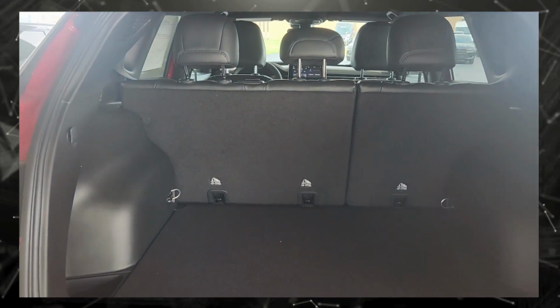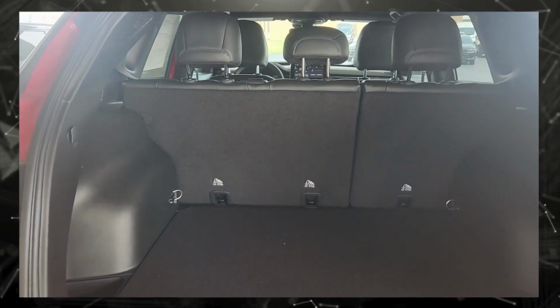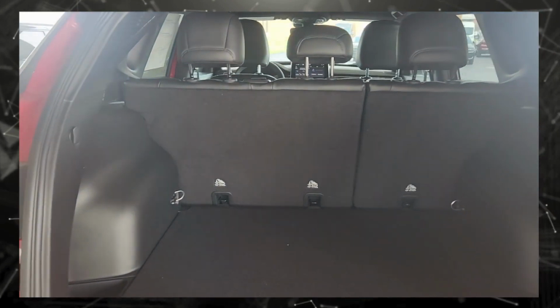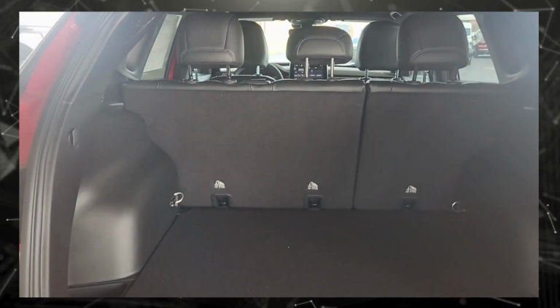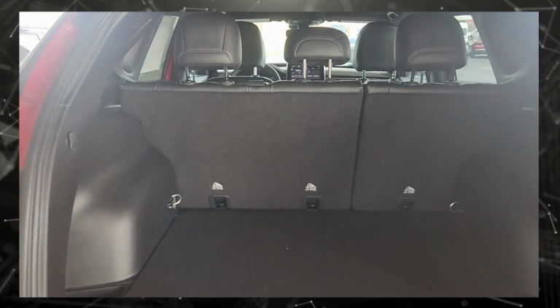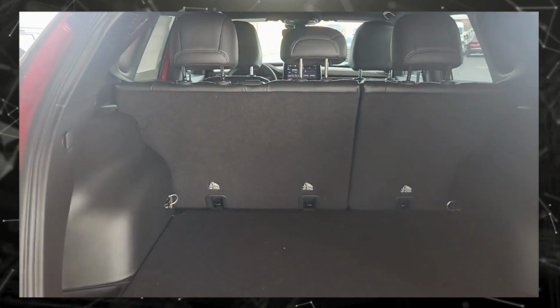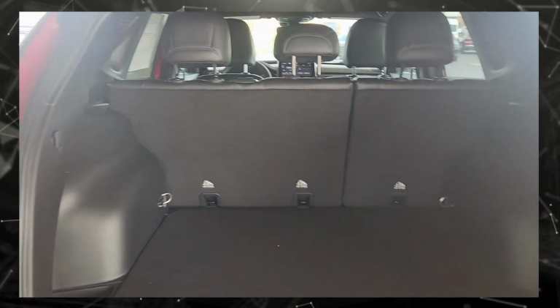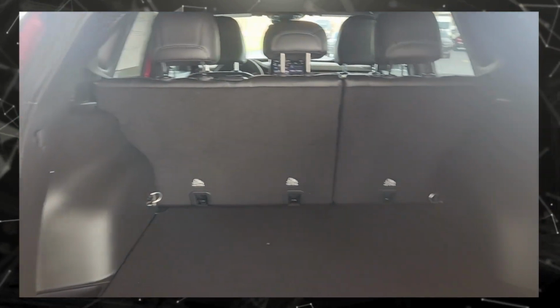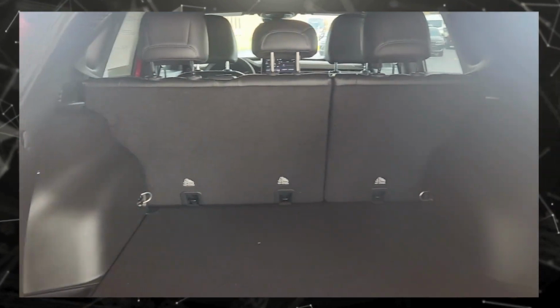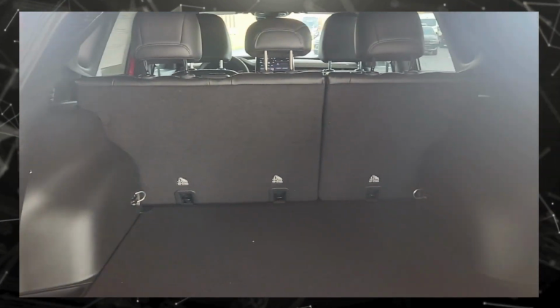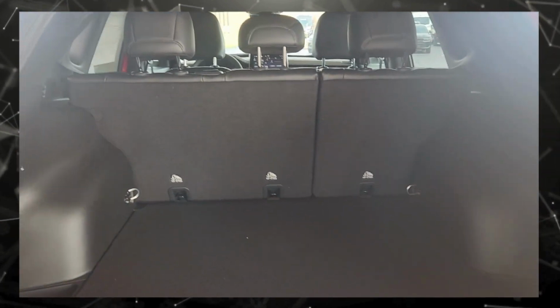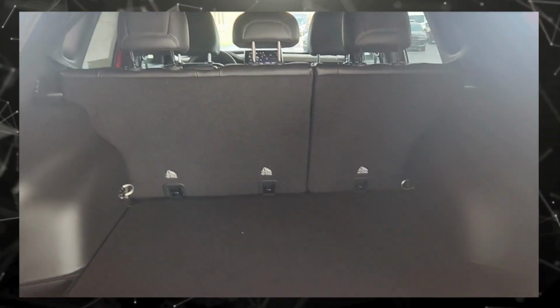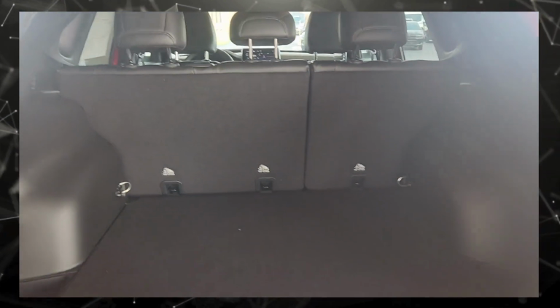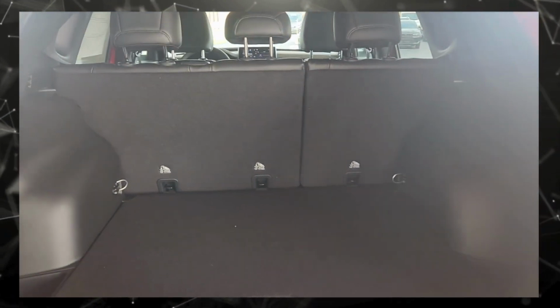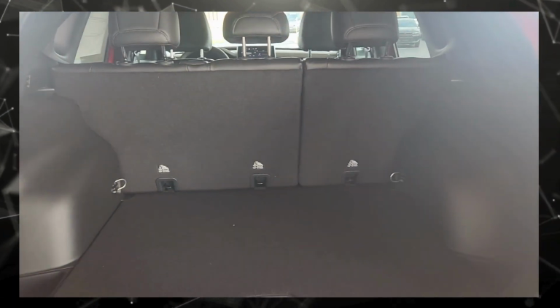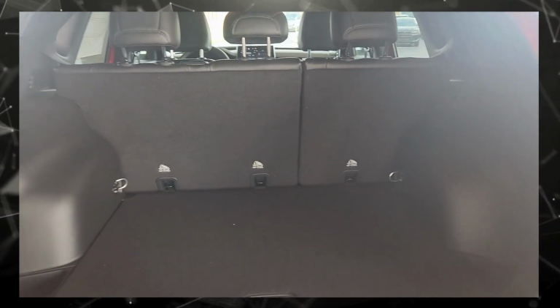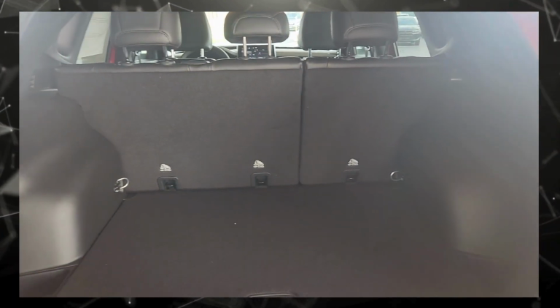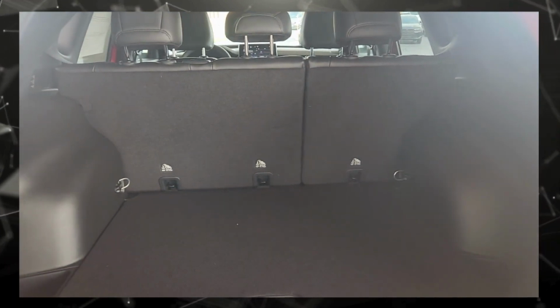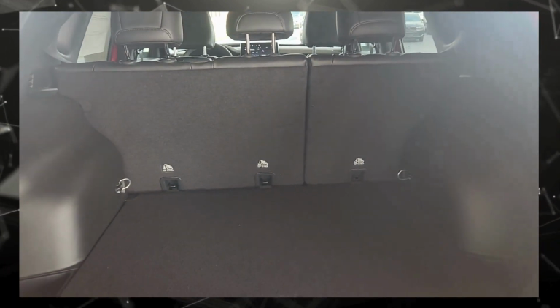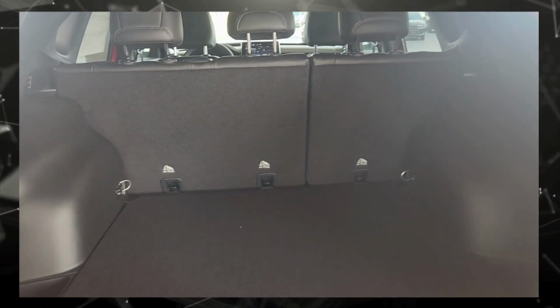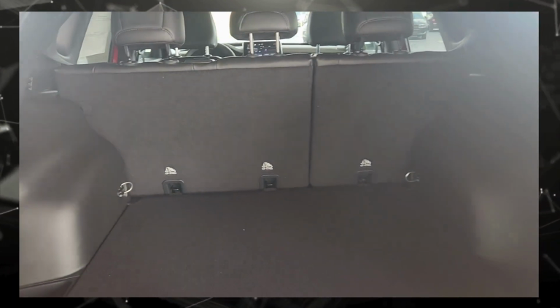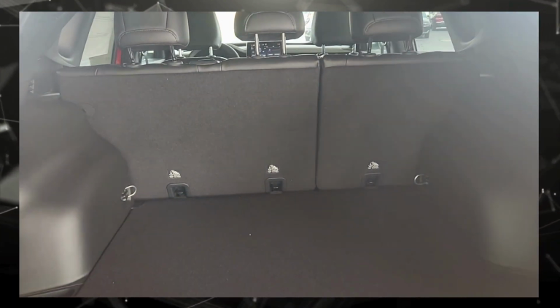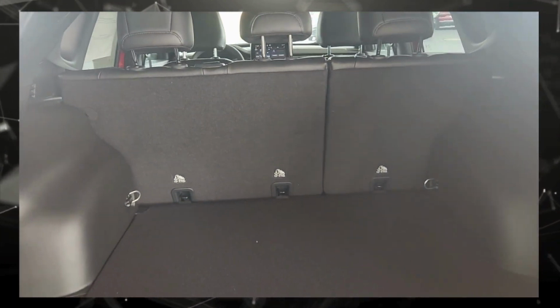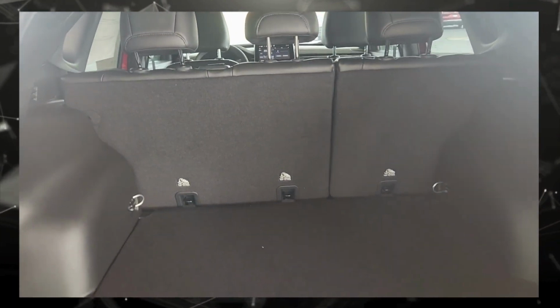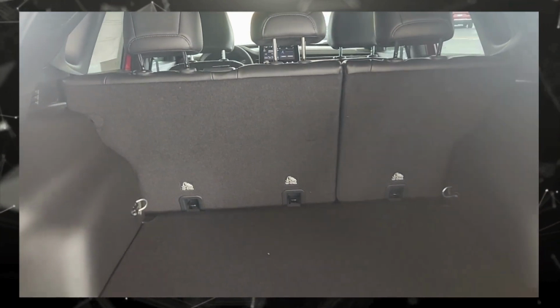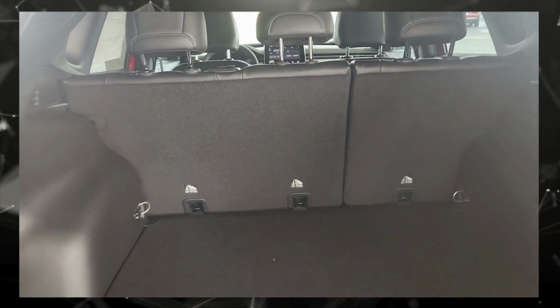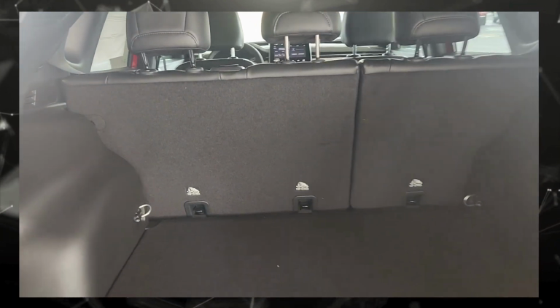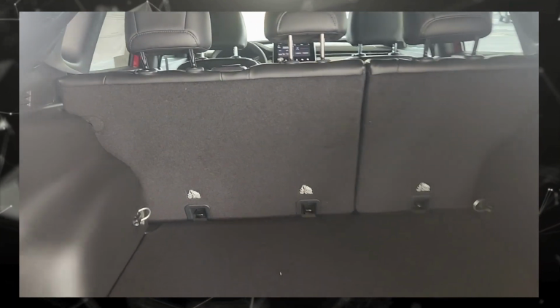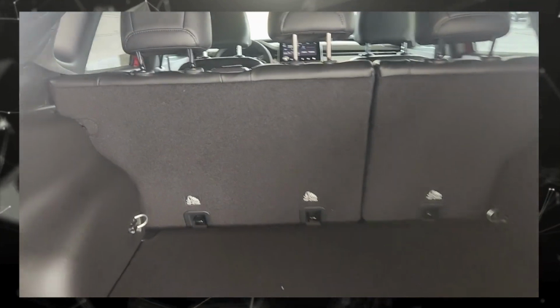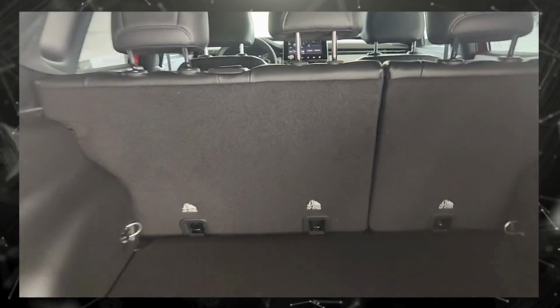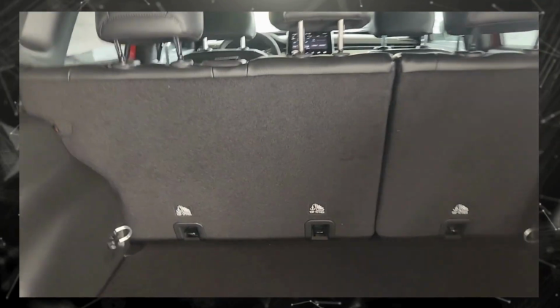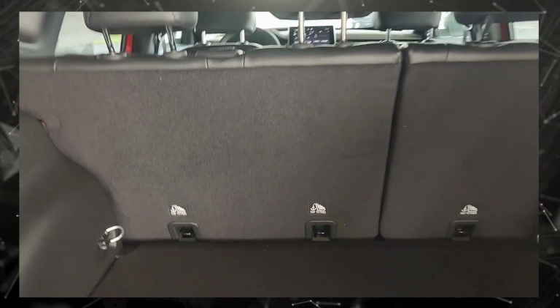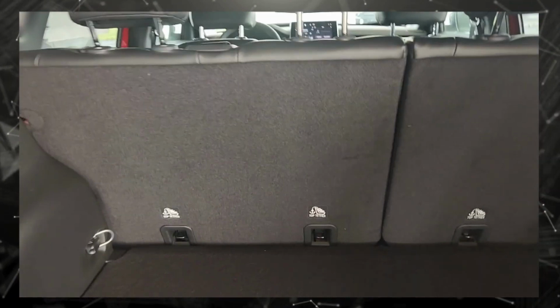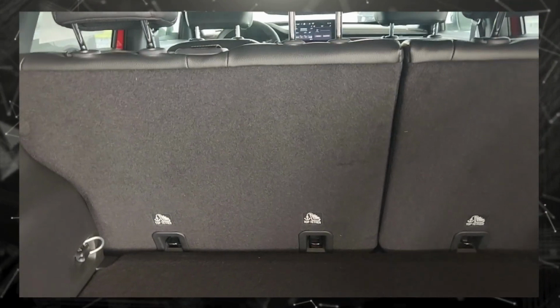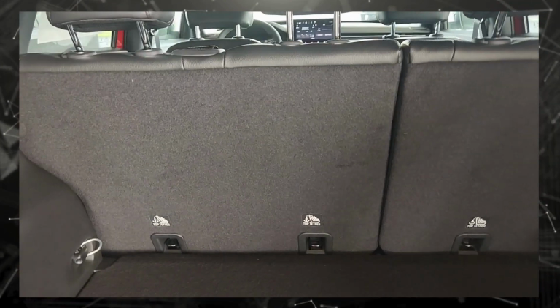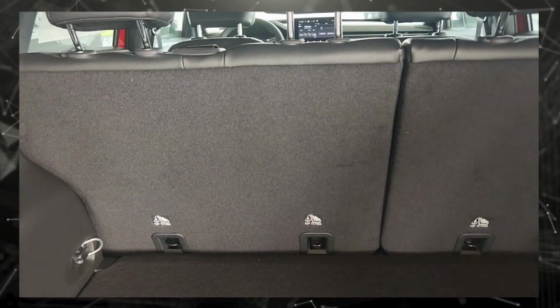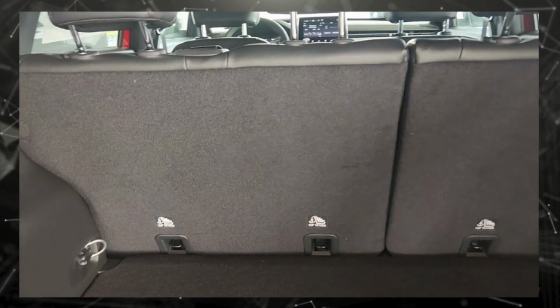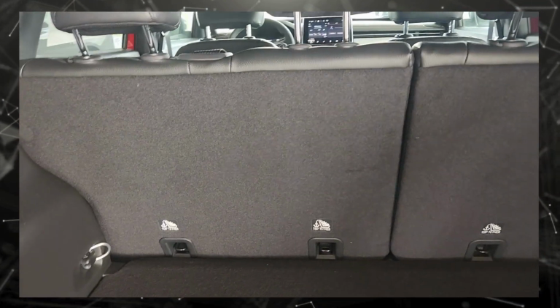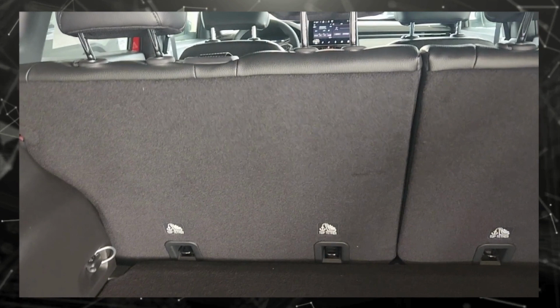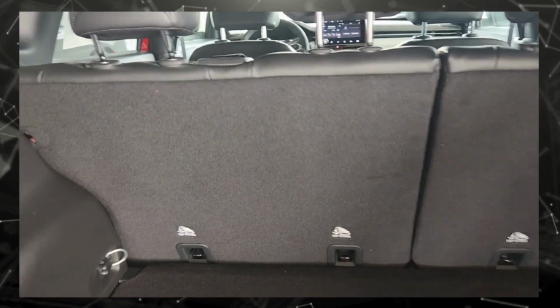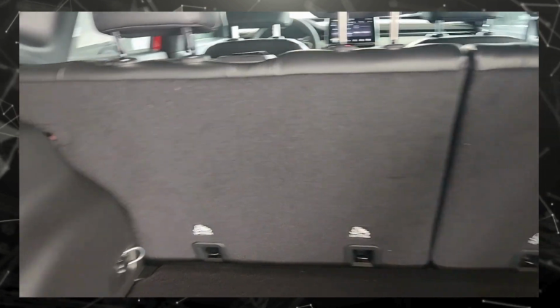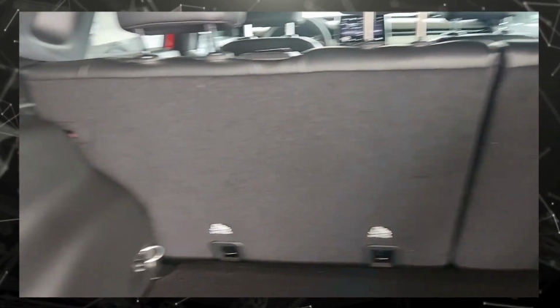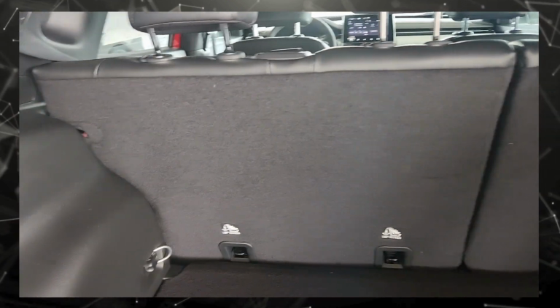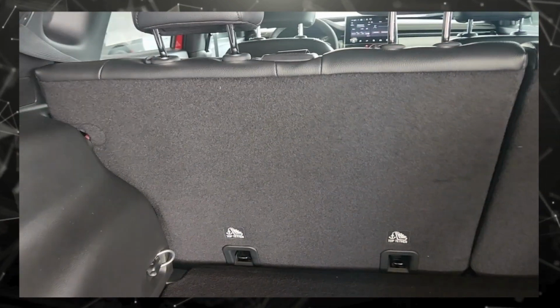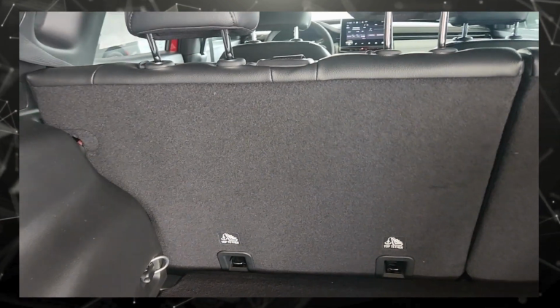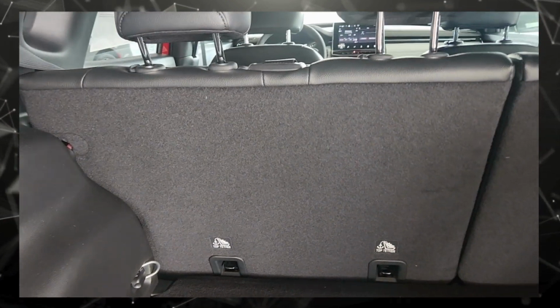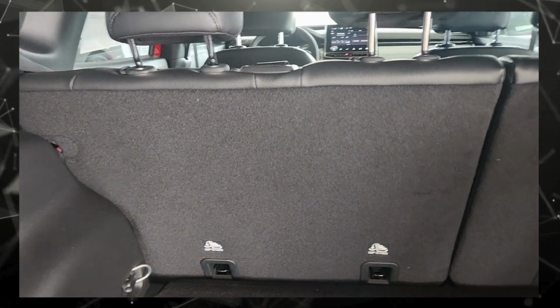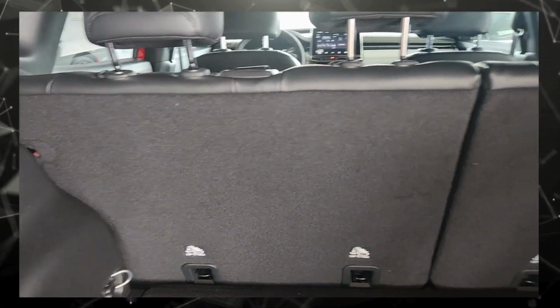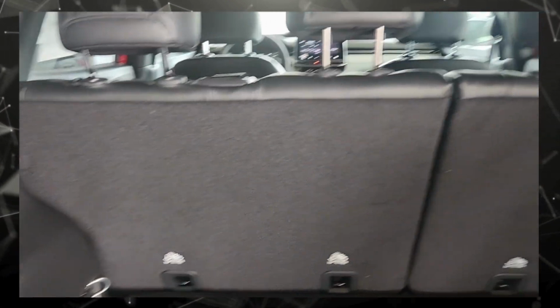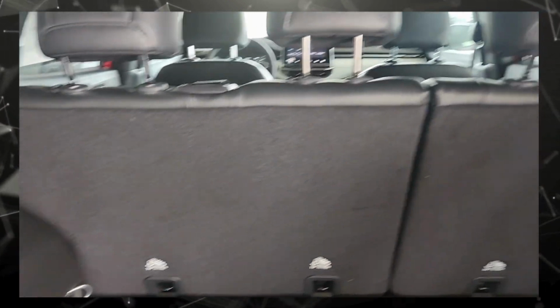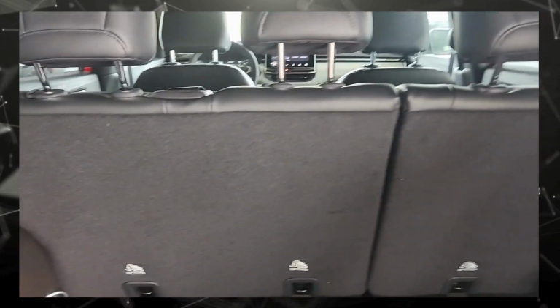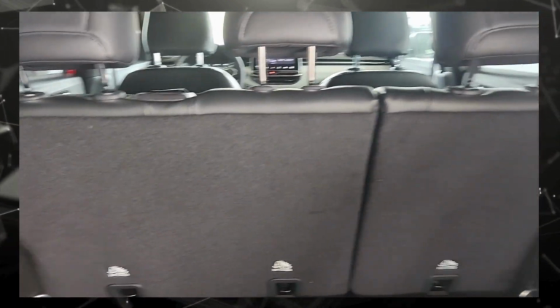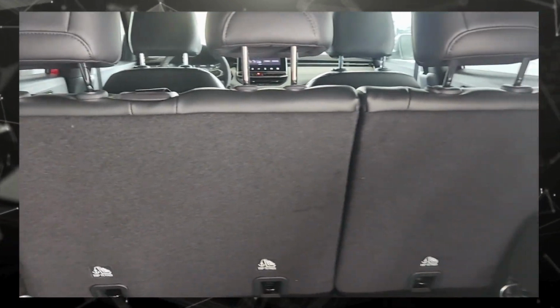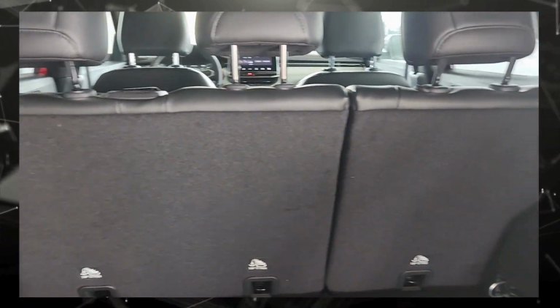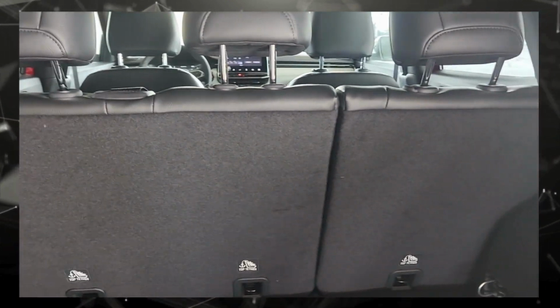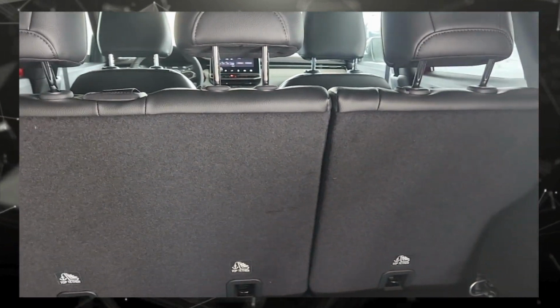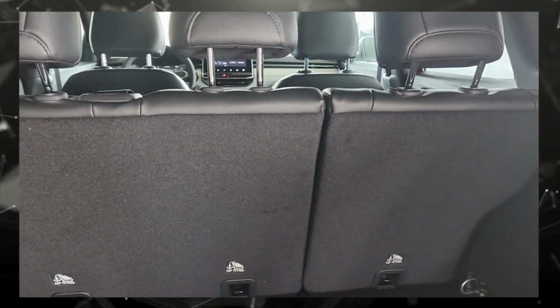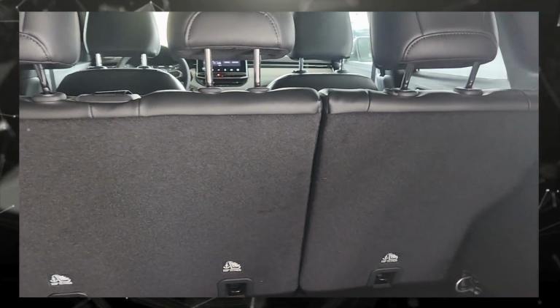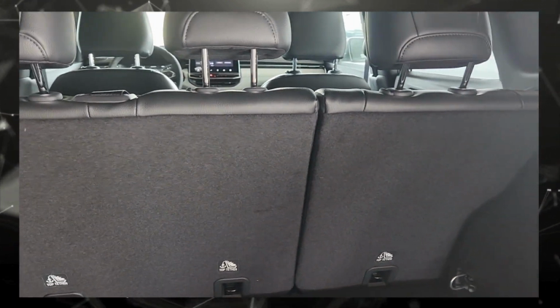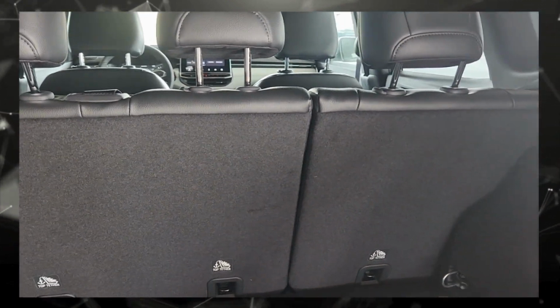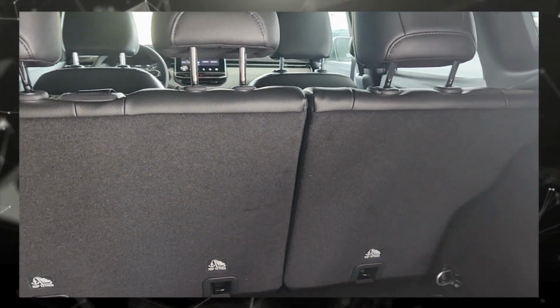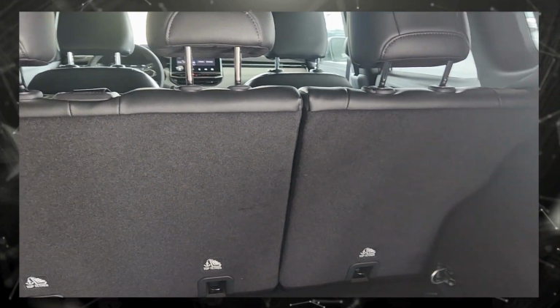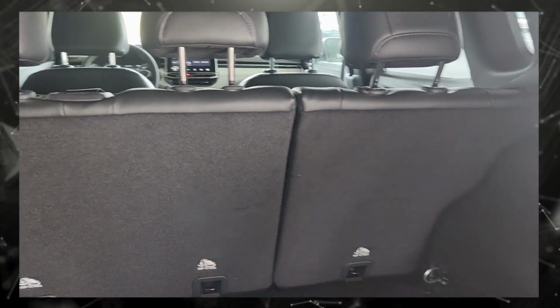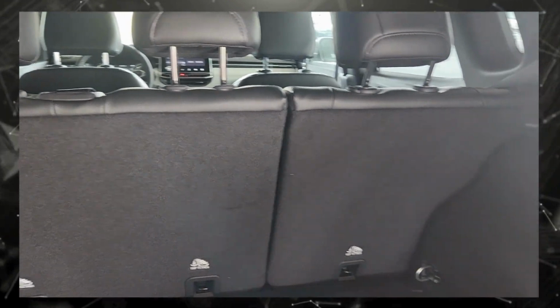This is the back of it with the hatchback. There's a tire inflator back here, an outlet, and the seats fold completely down.